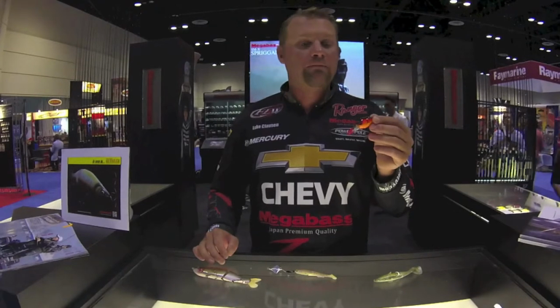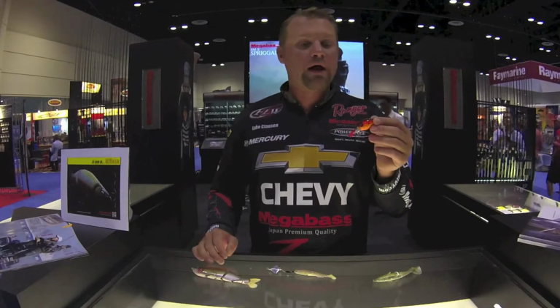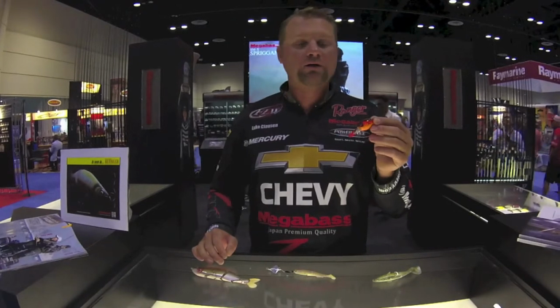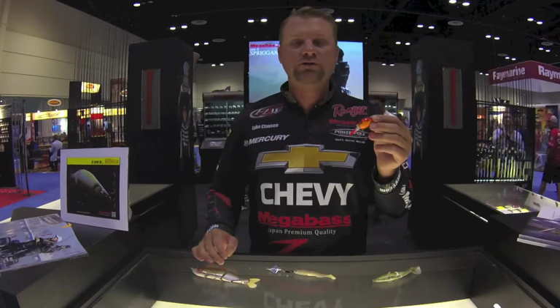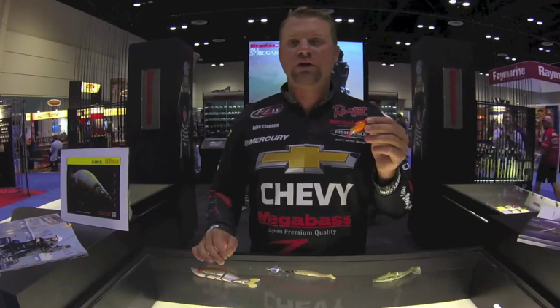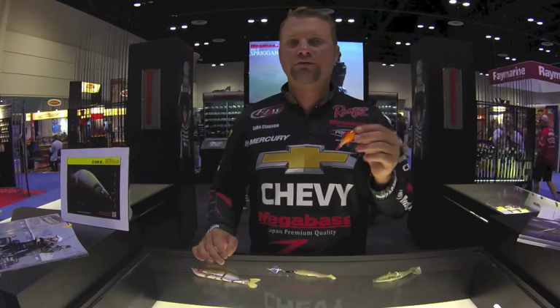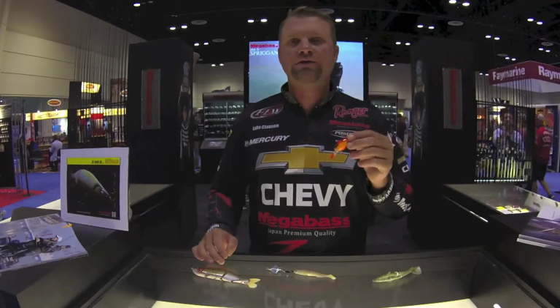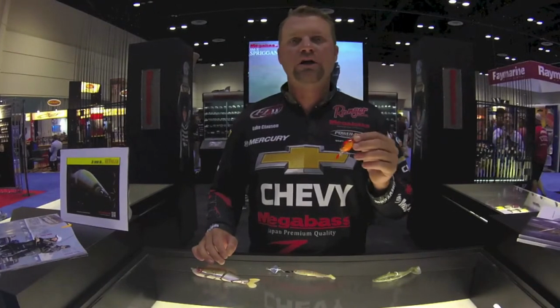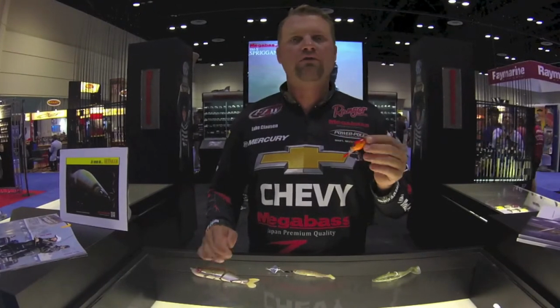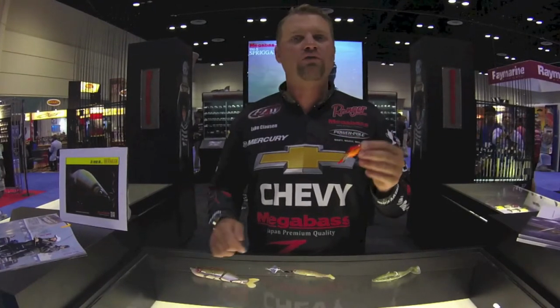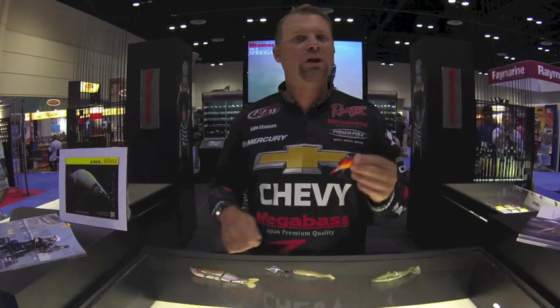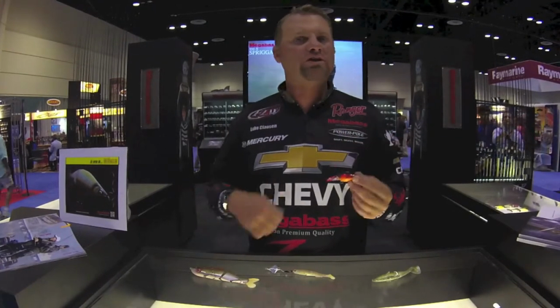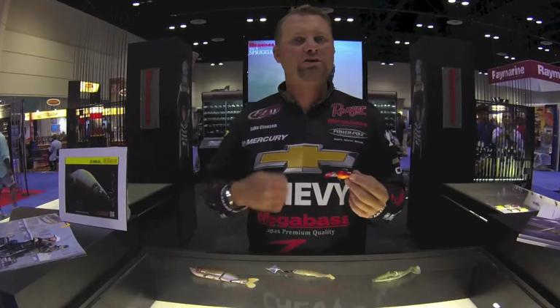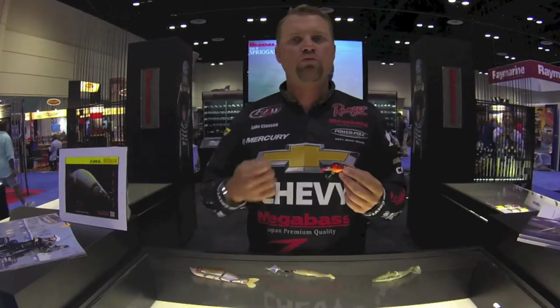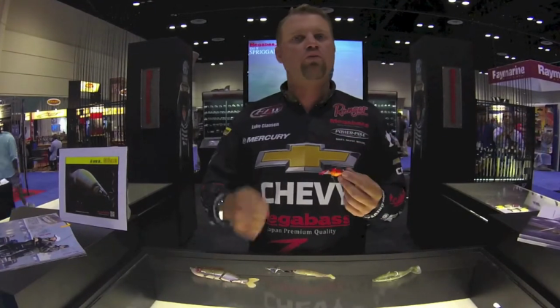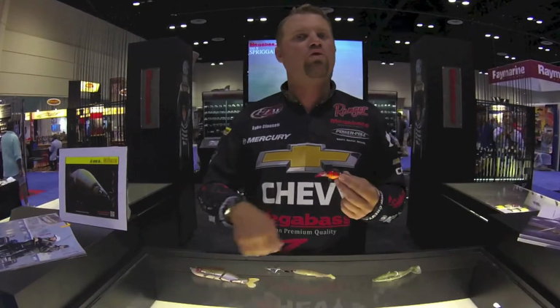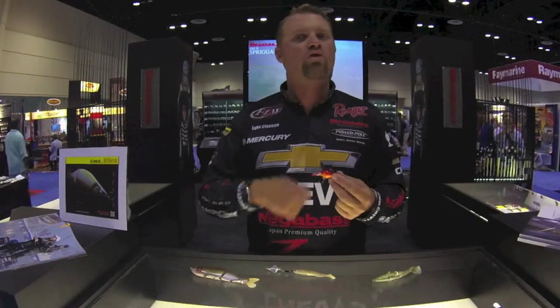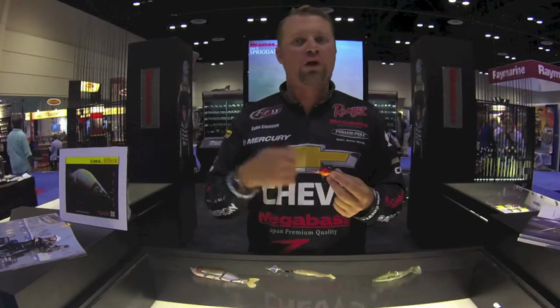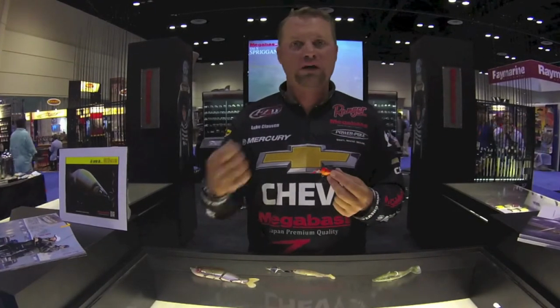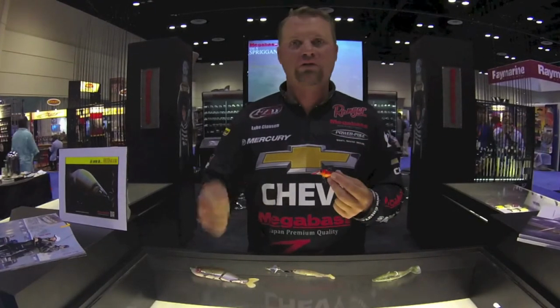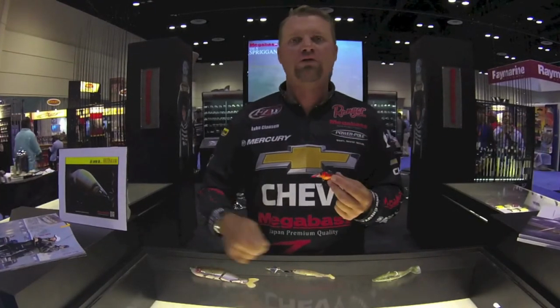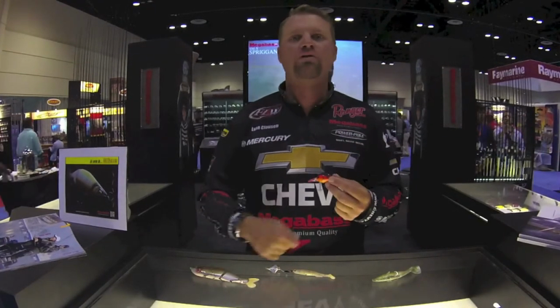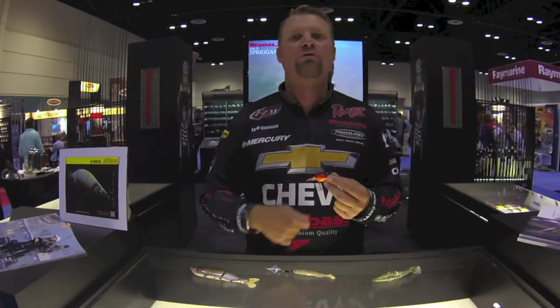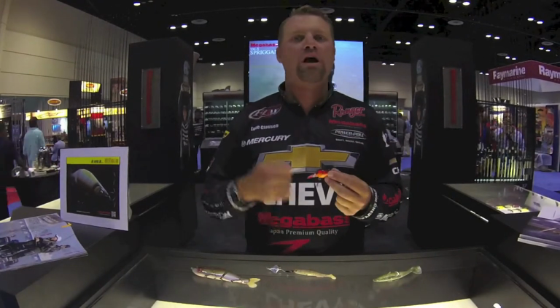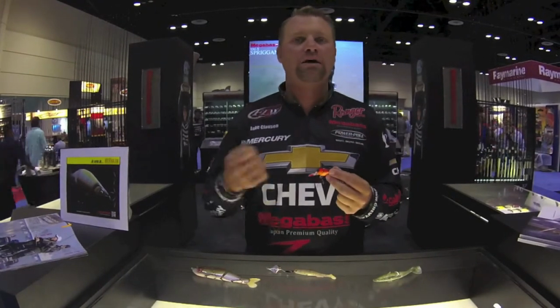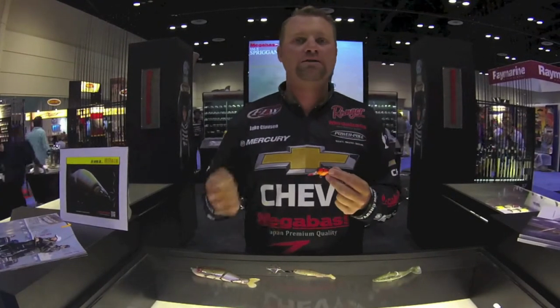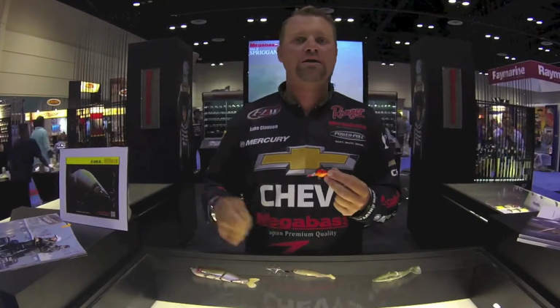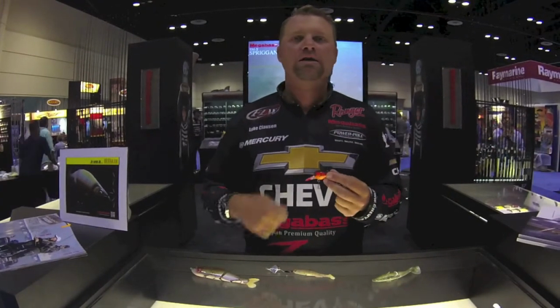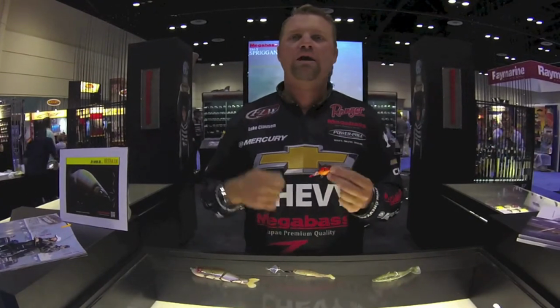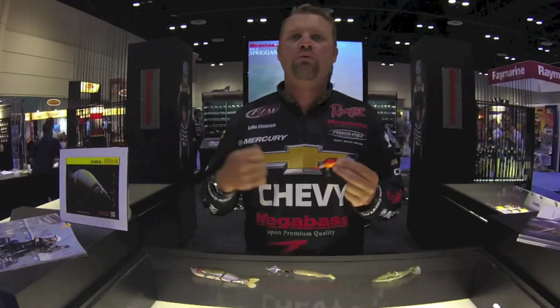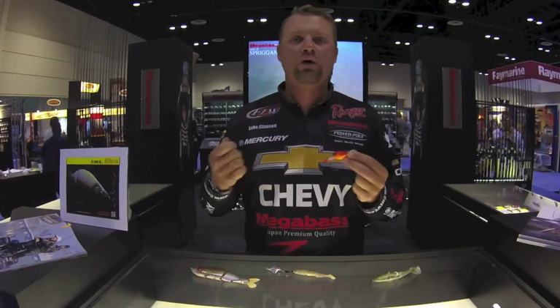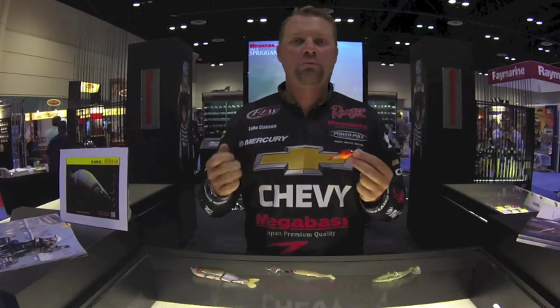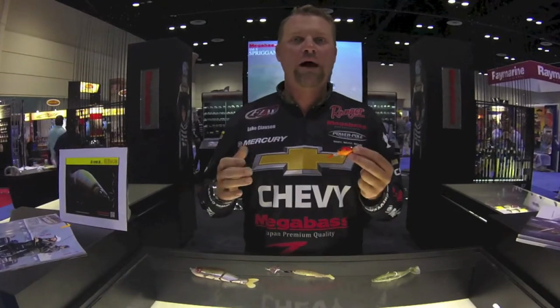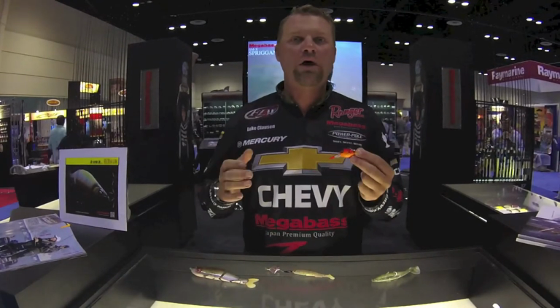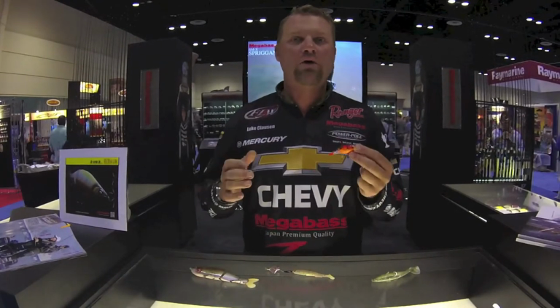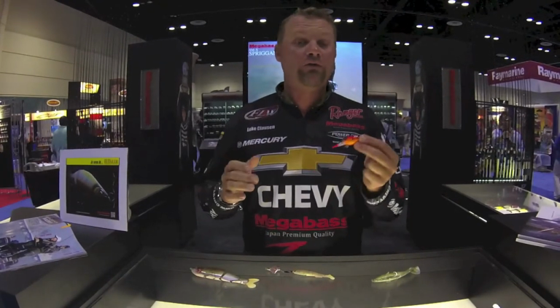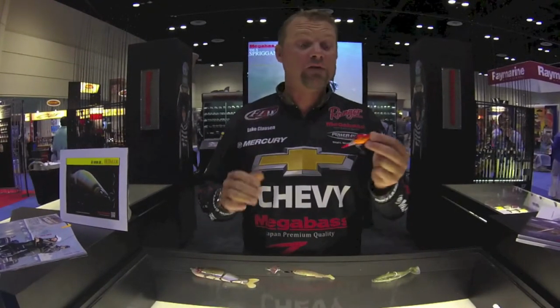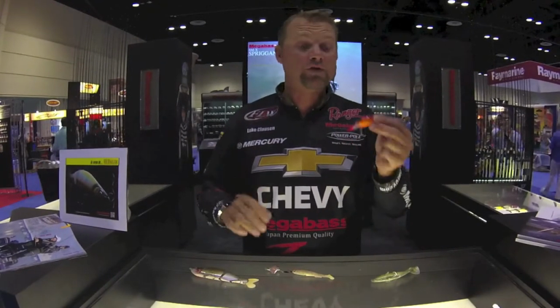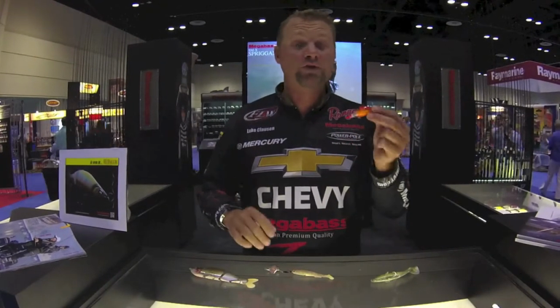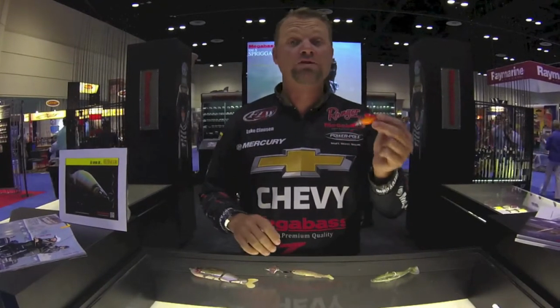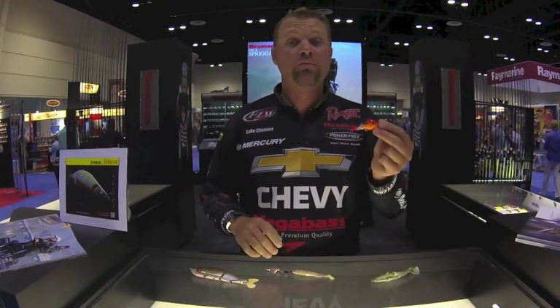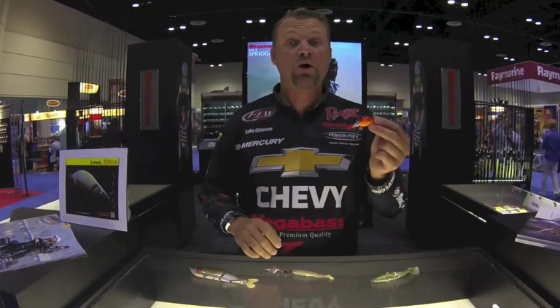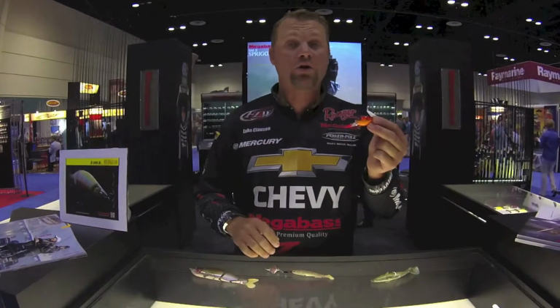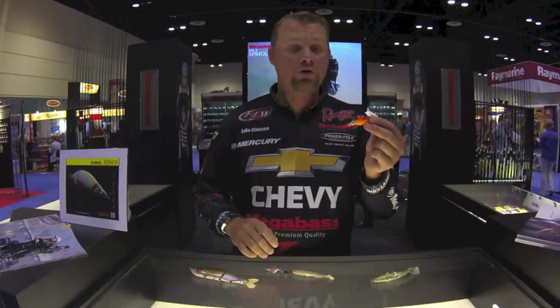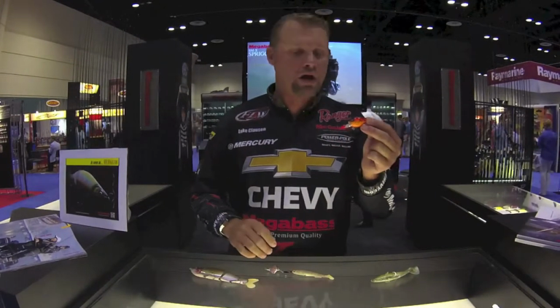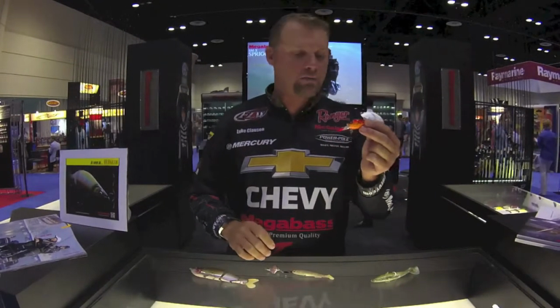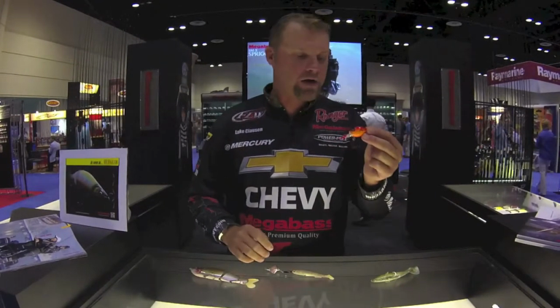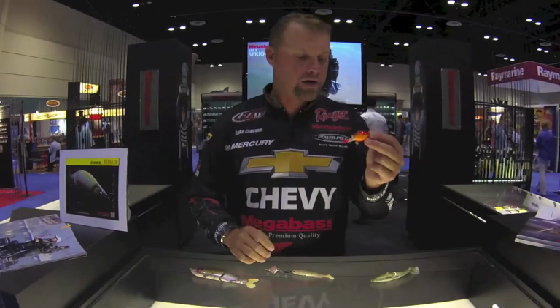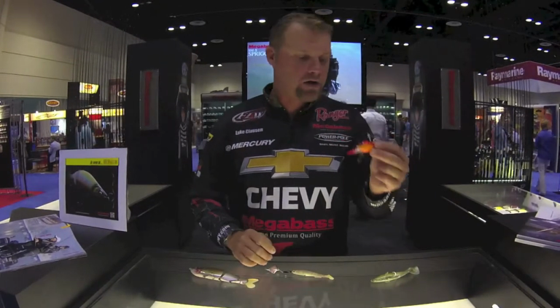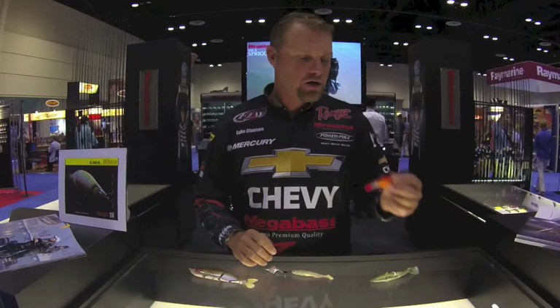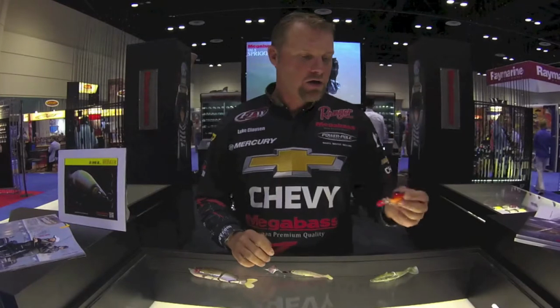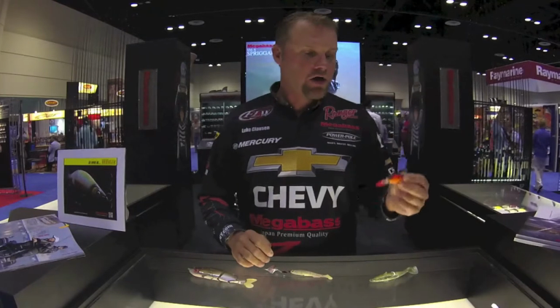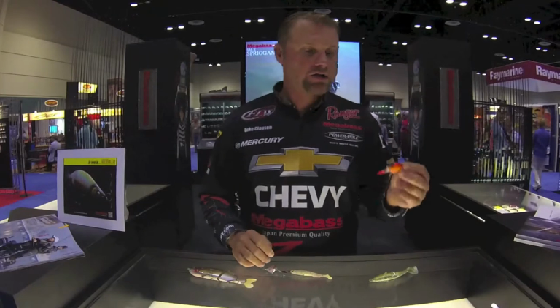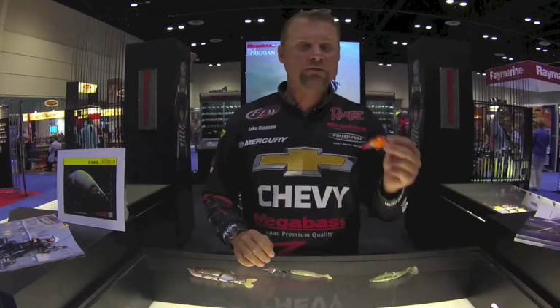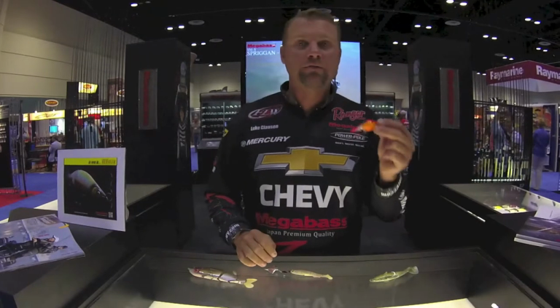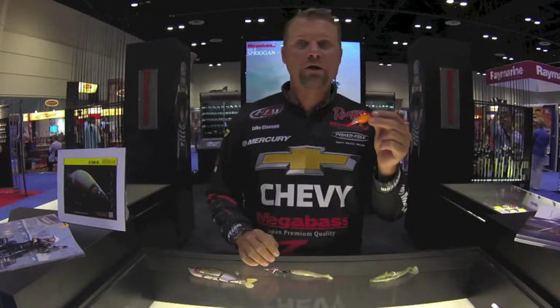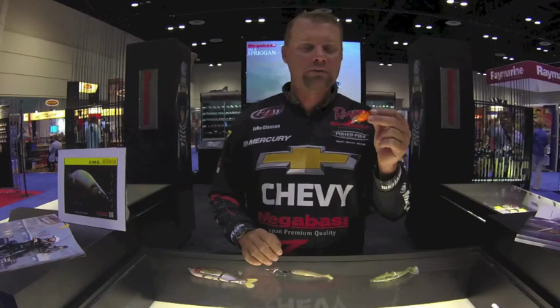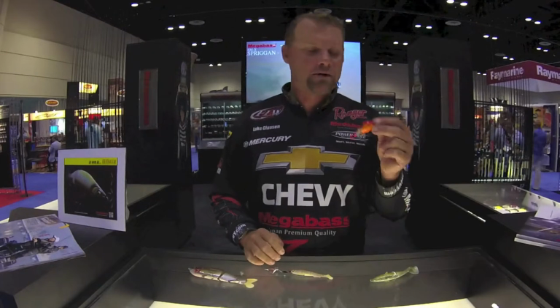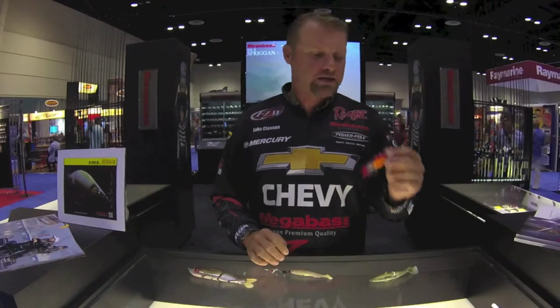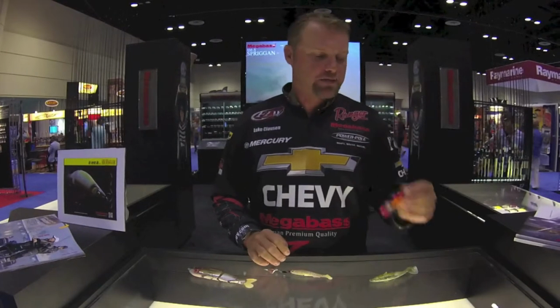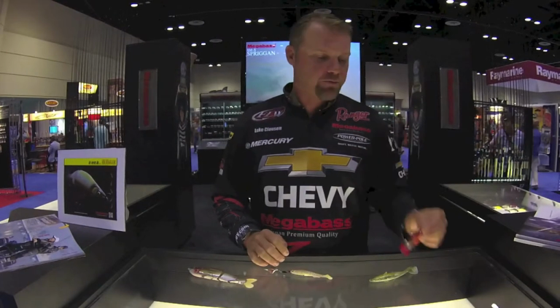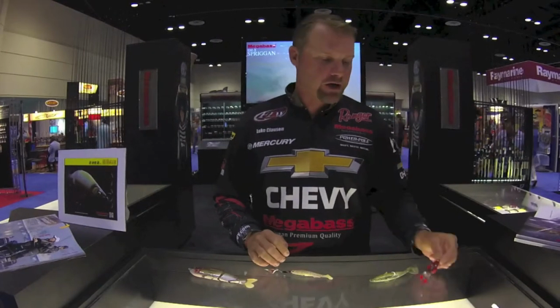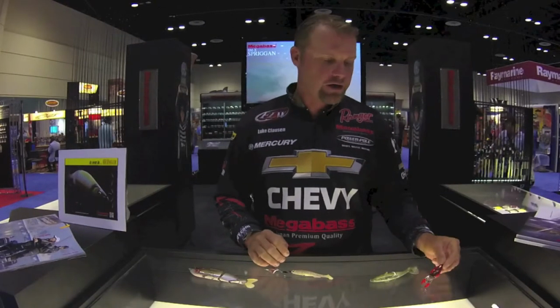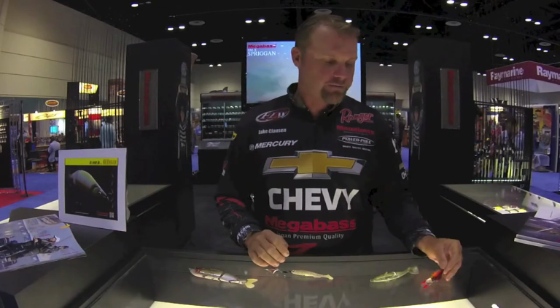Bouncing off stuff, great just grinding through the rocks. A really power fishing small crankbait. Awesome — MegaBass Spriggan.